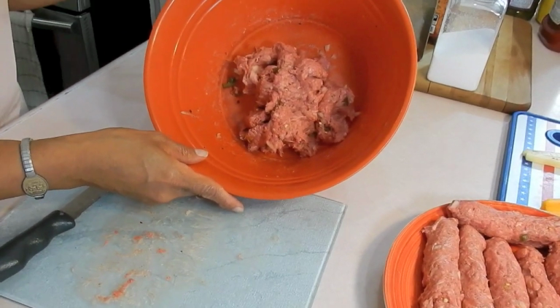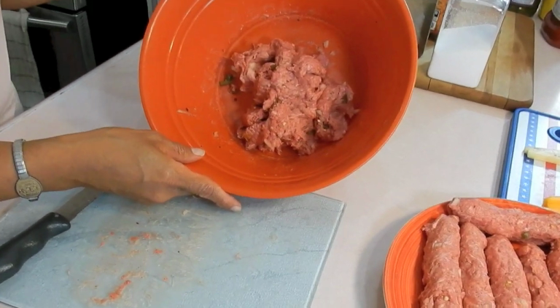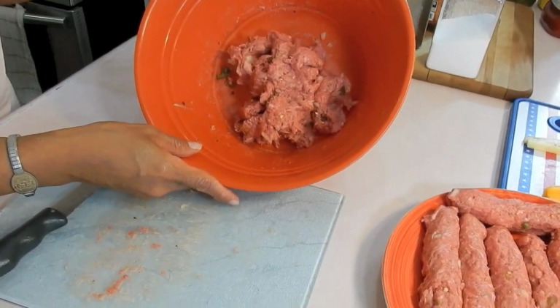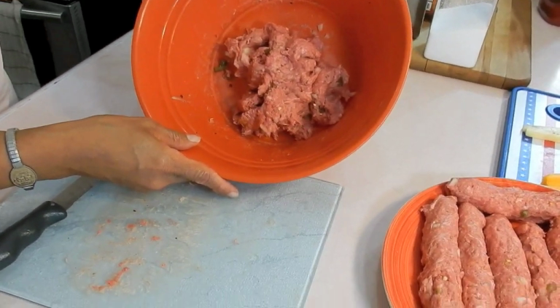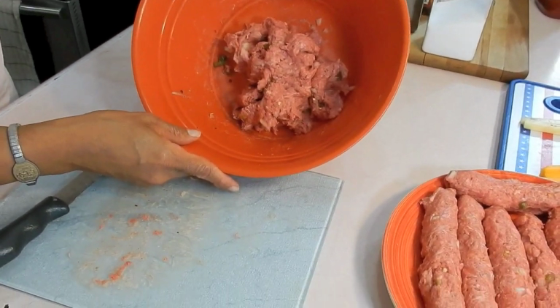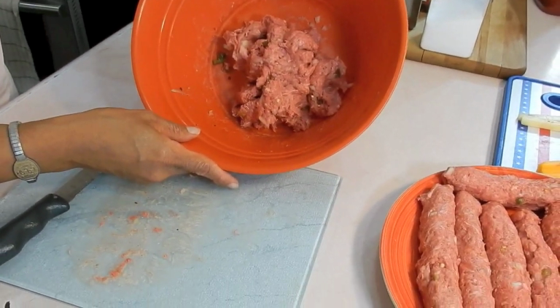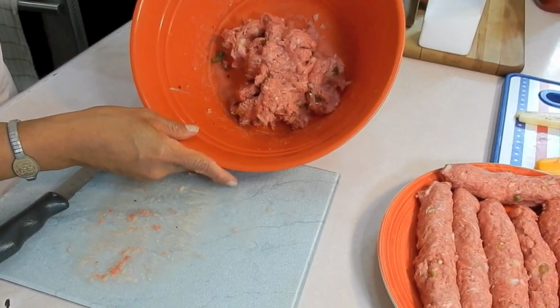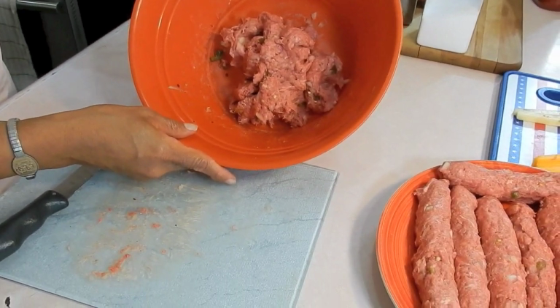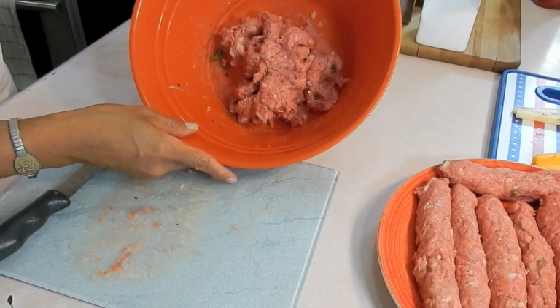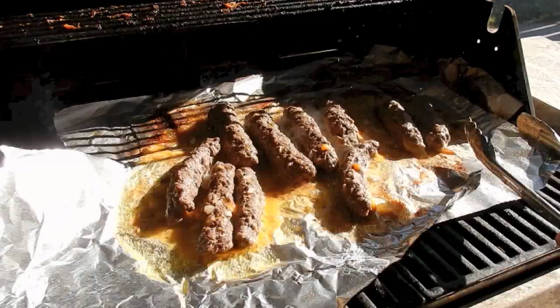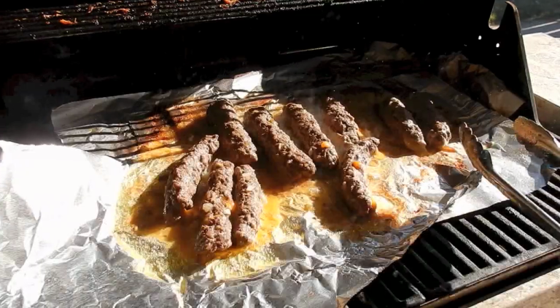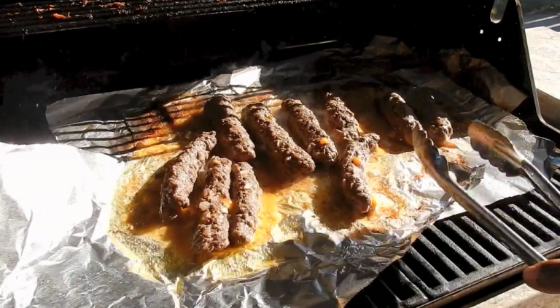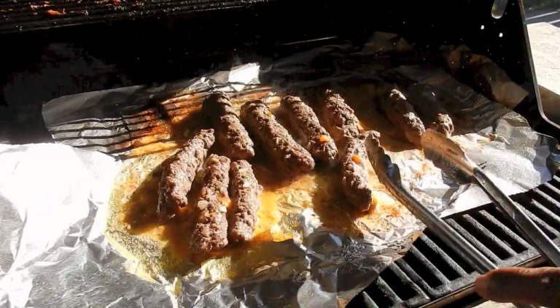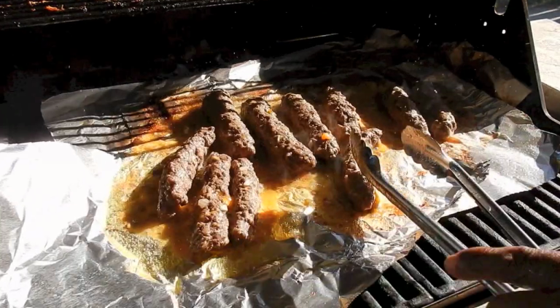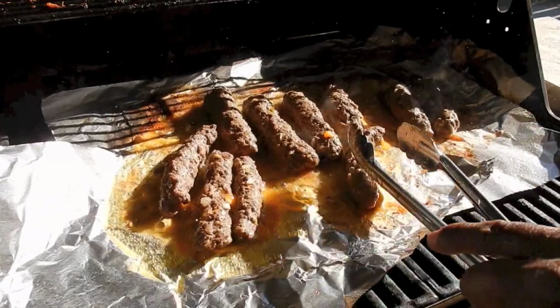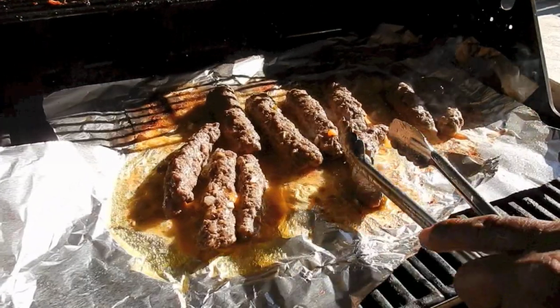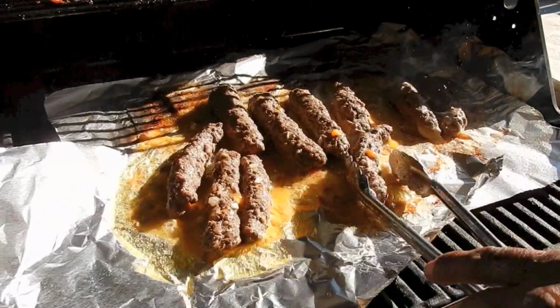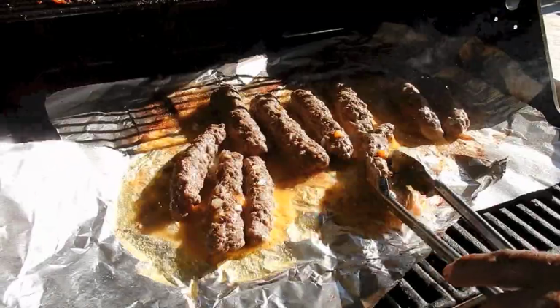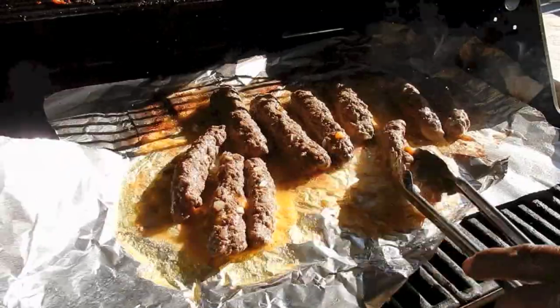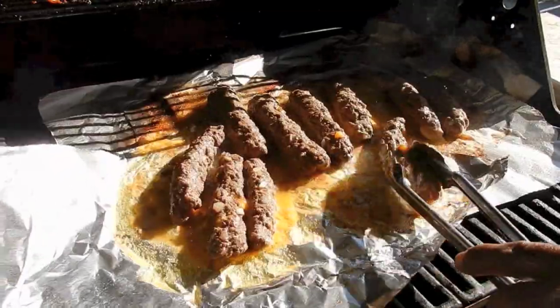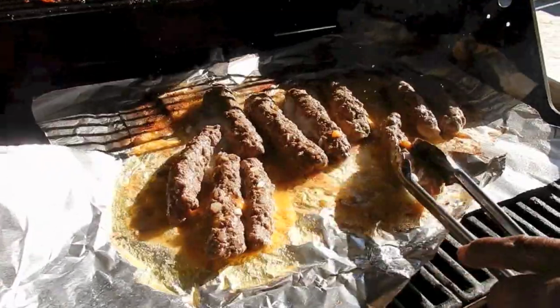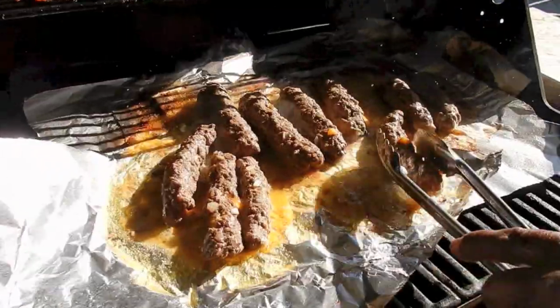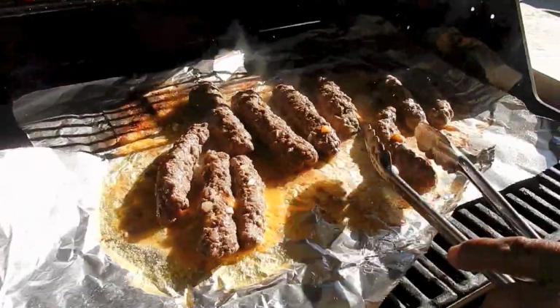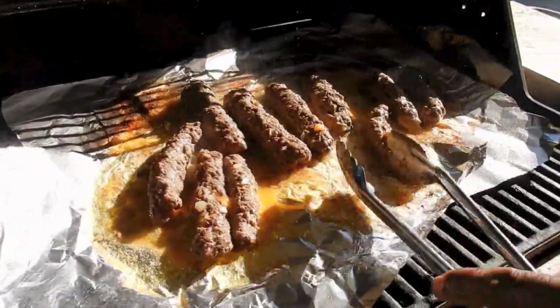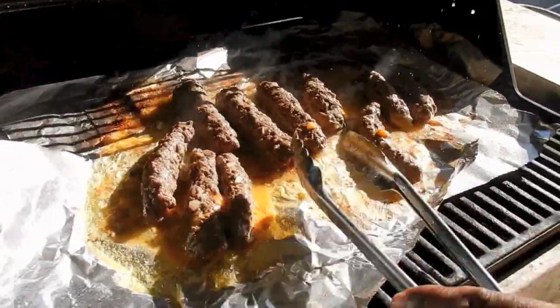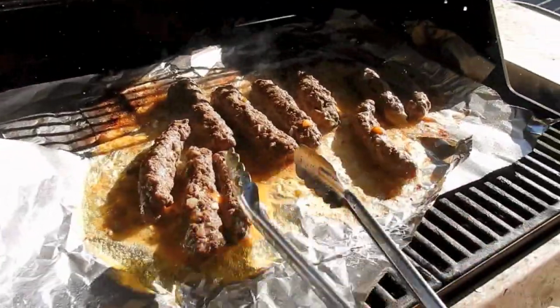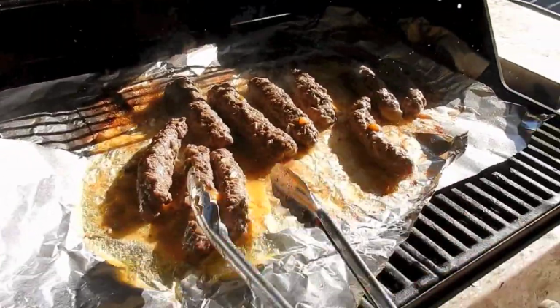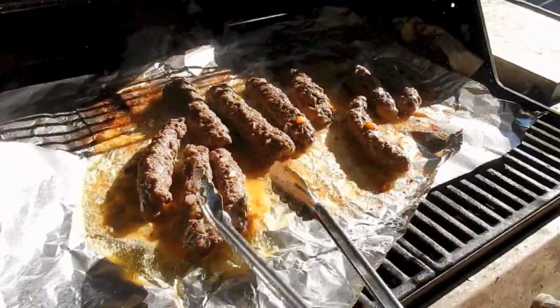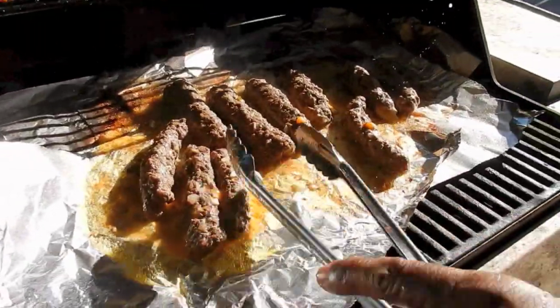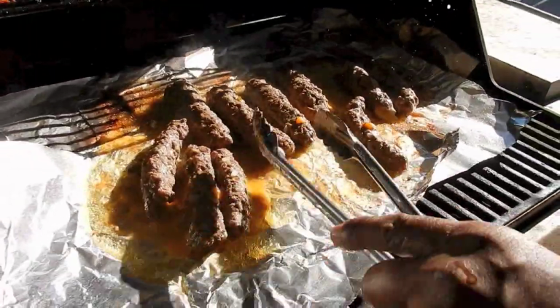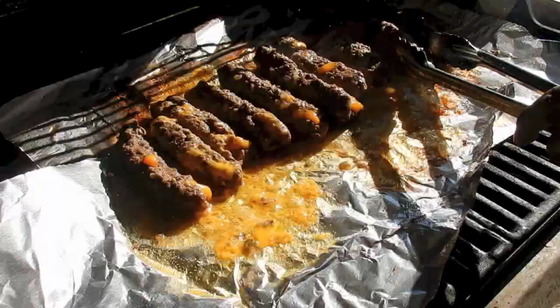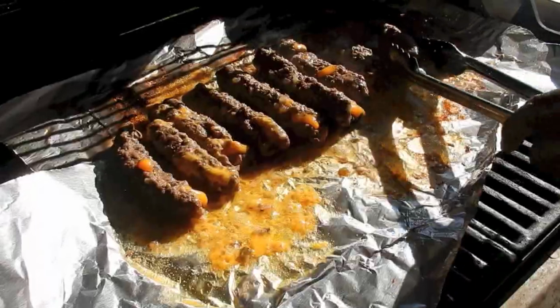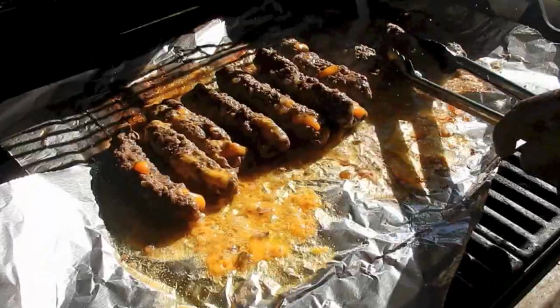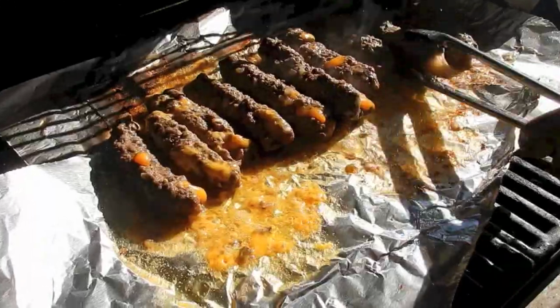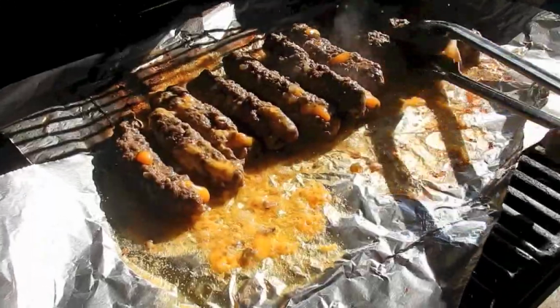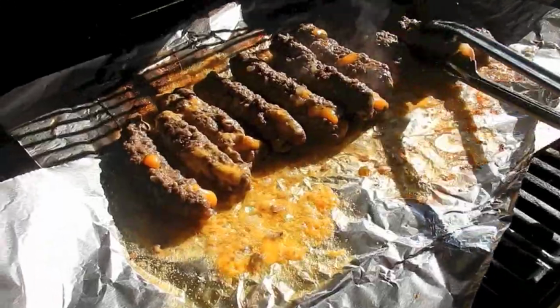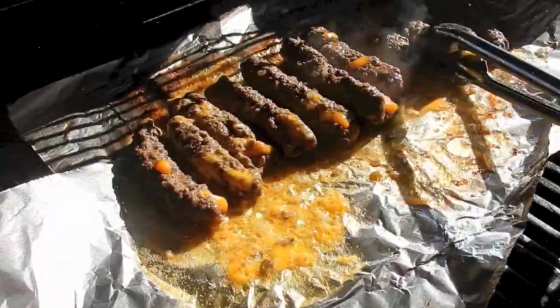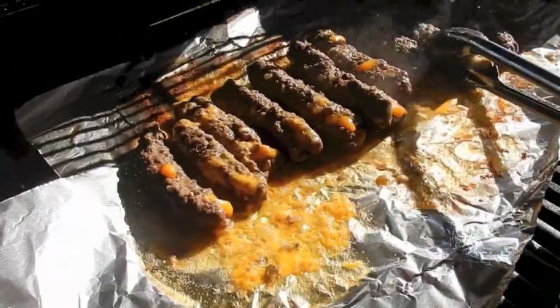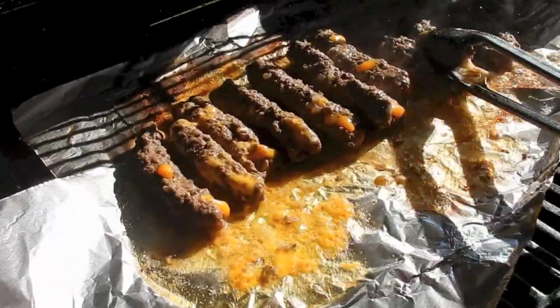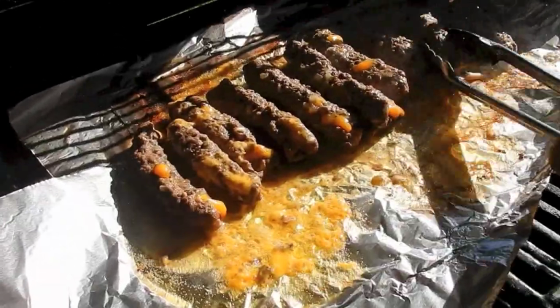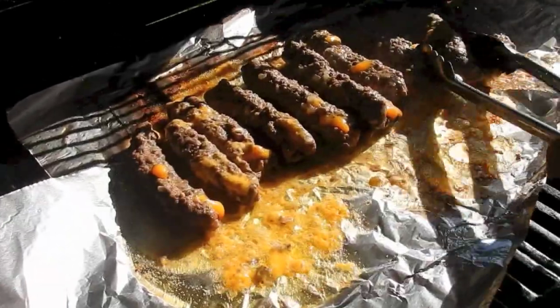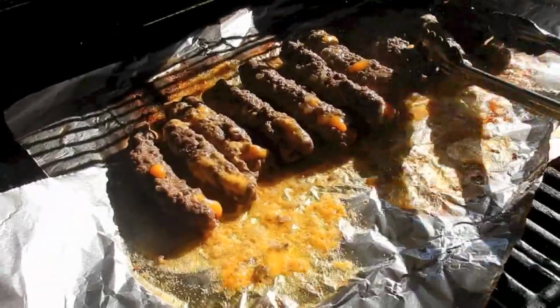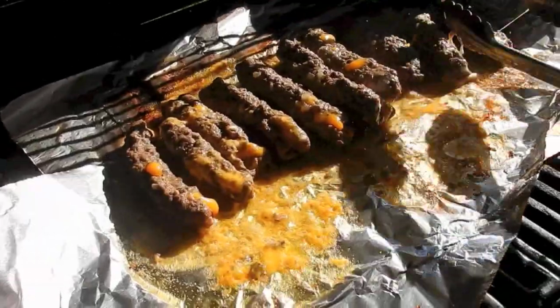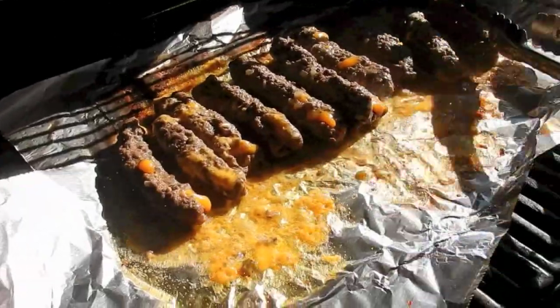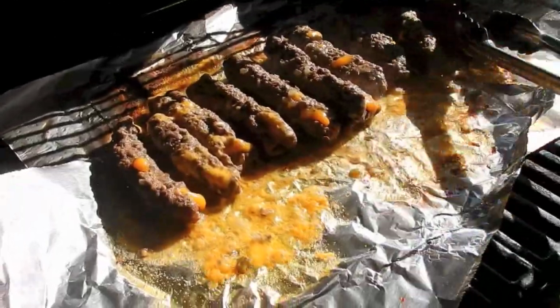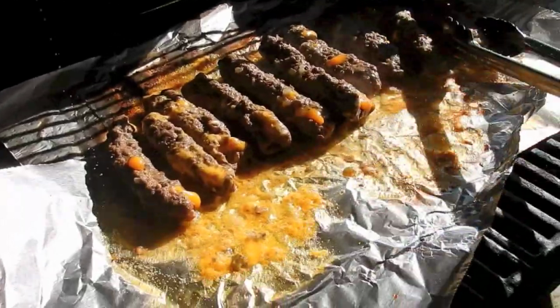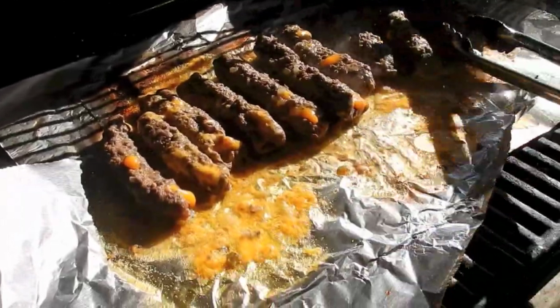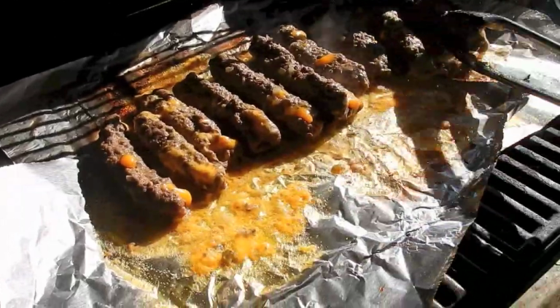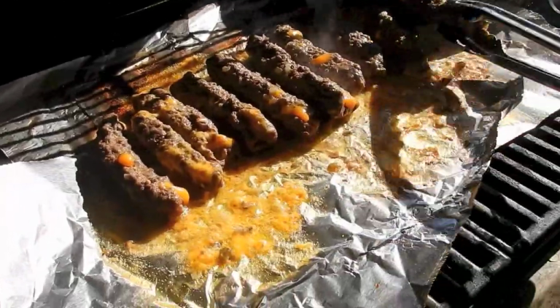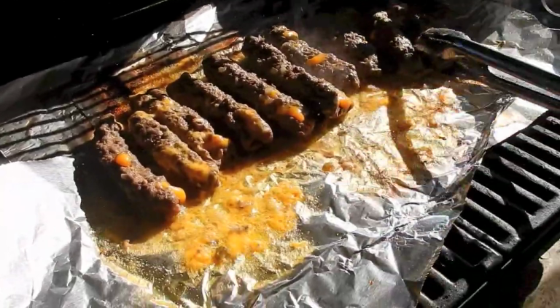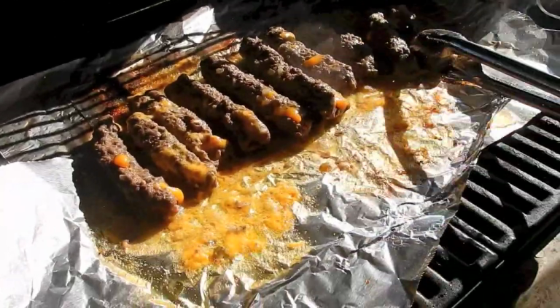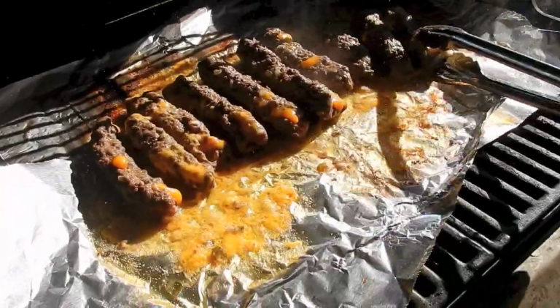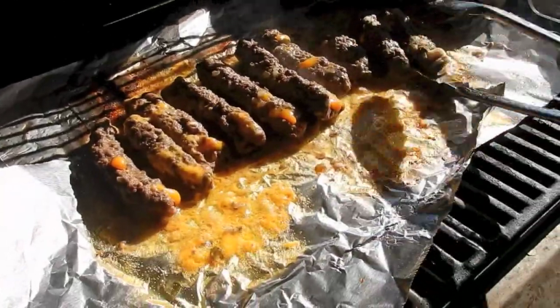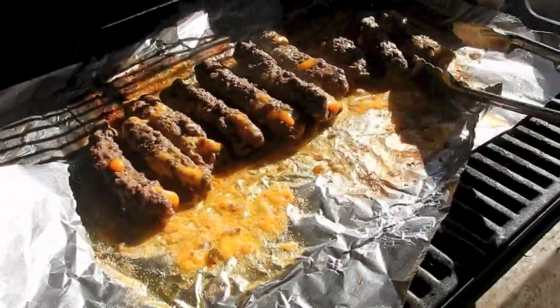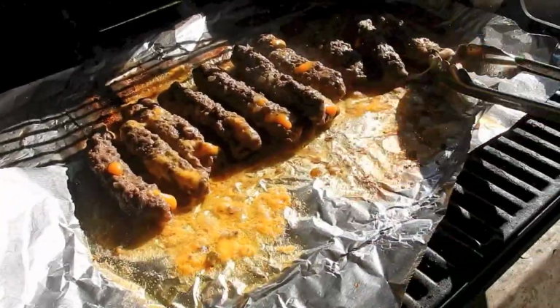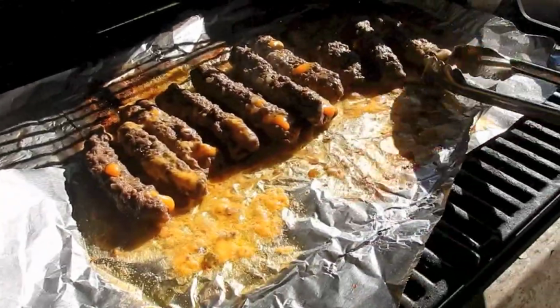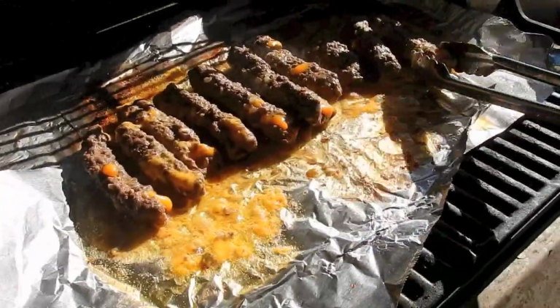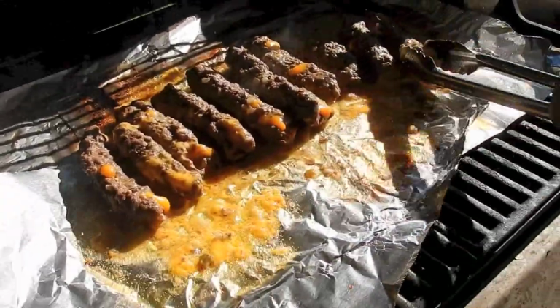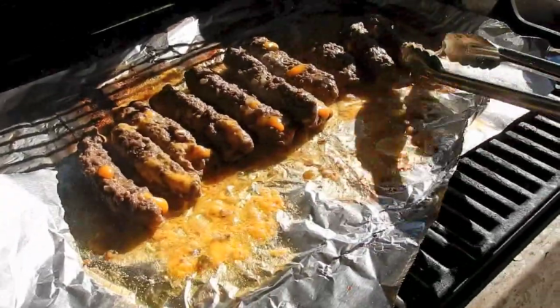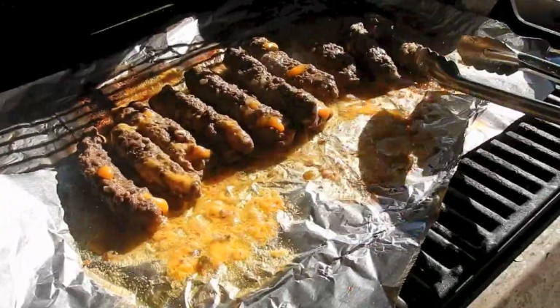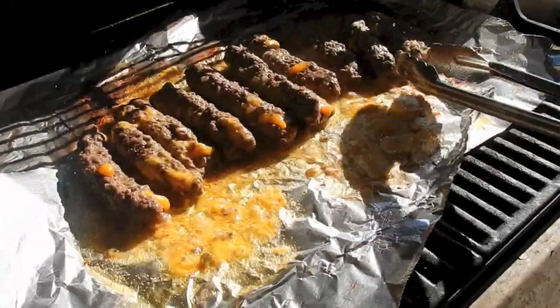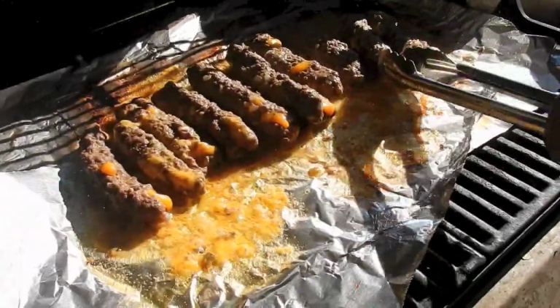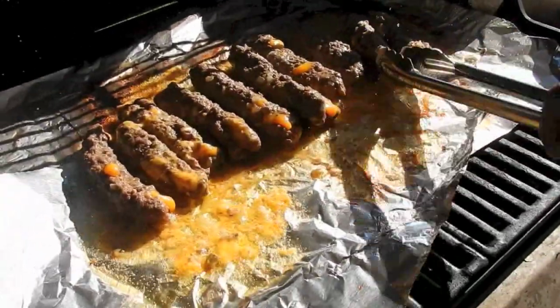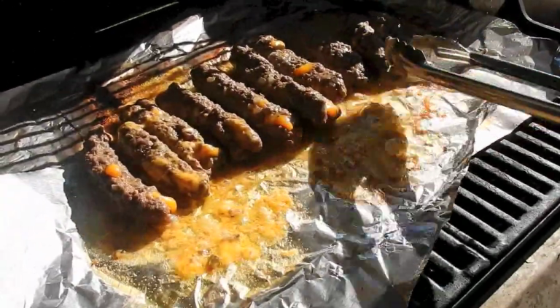Joe is going to cook them on the grill — six to eight minutes, because the cheese is oozing out. He's using tin foil.